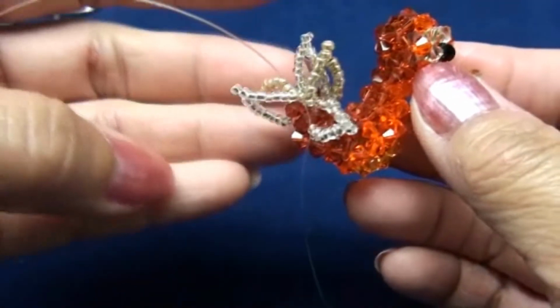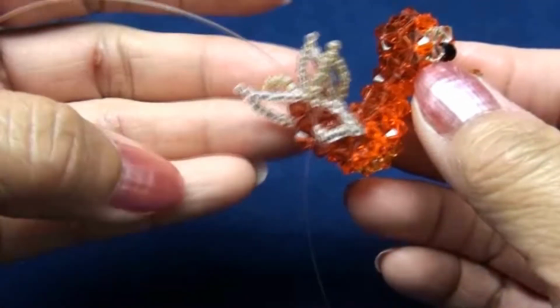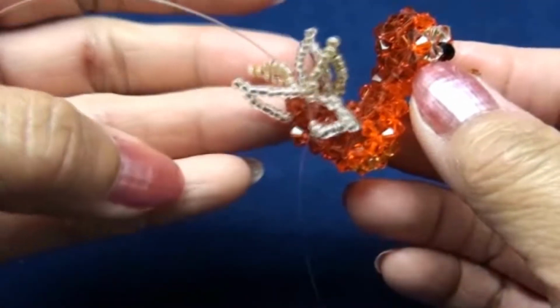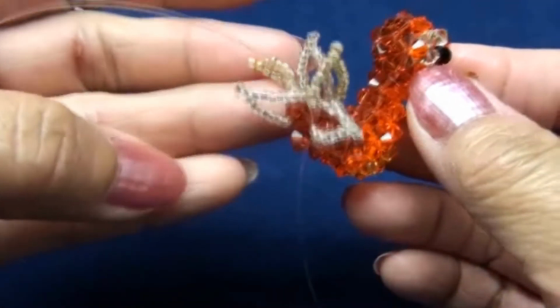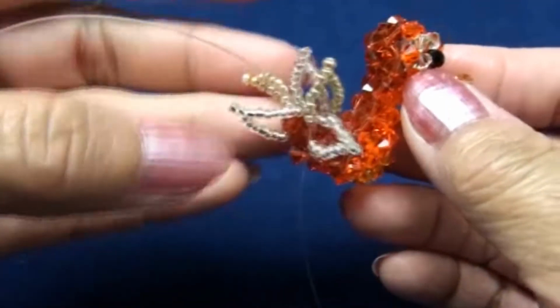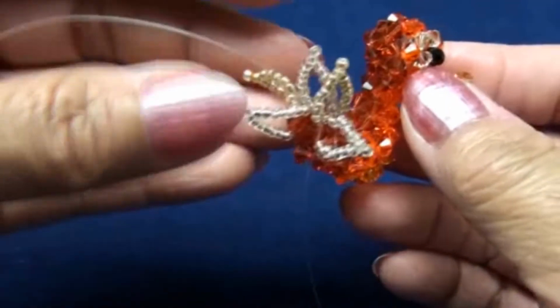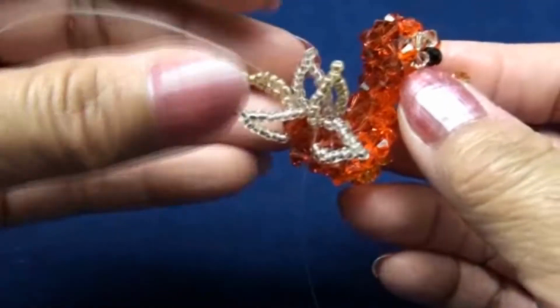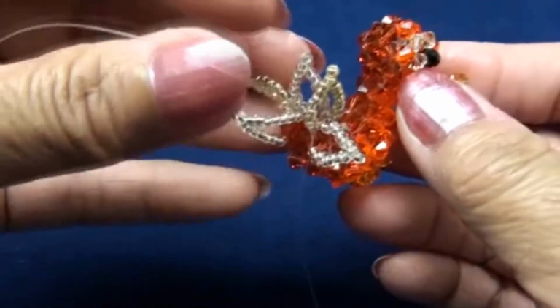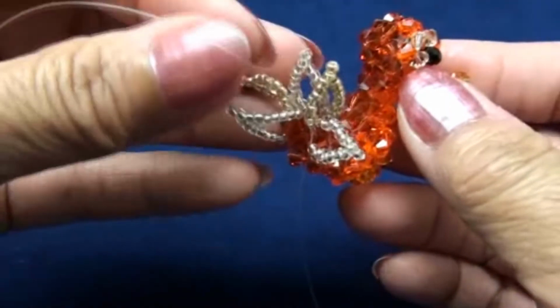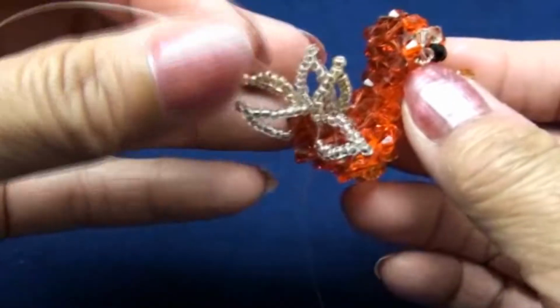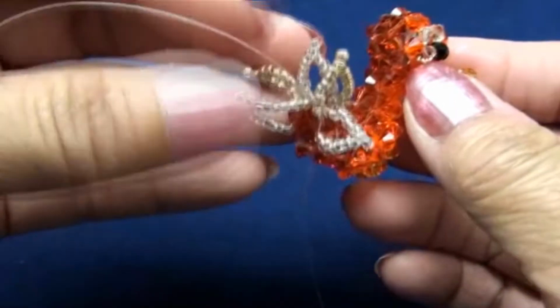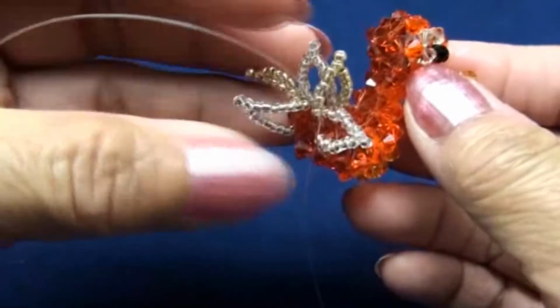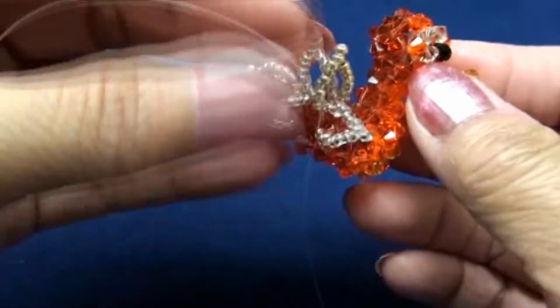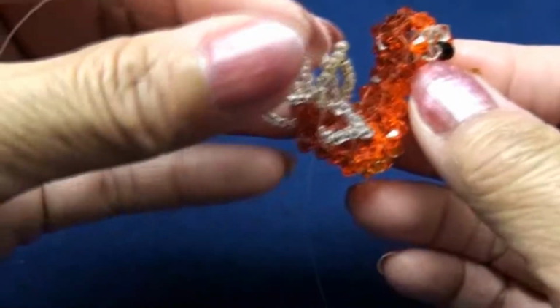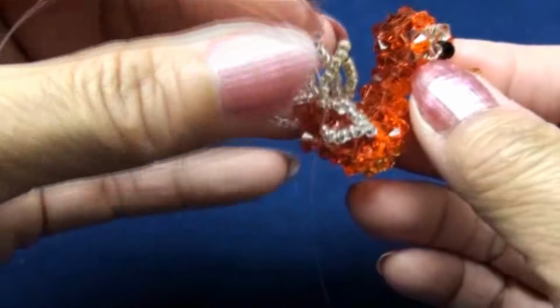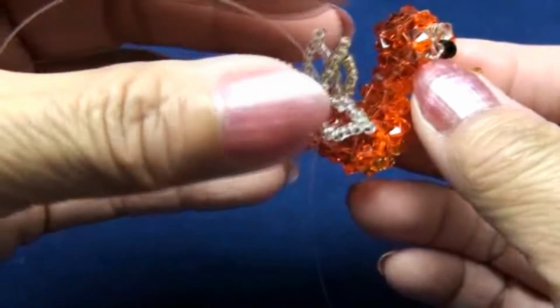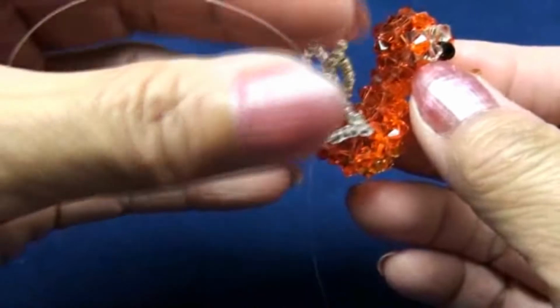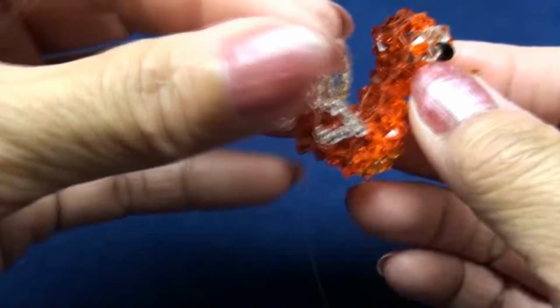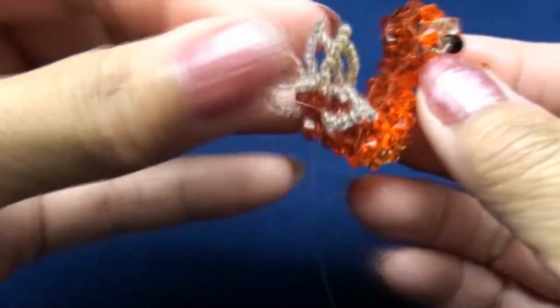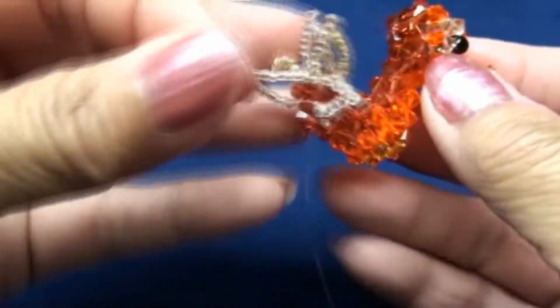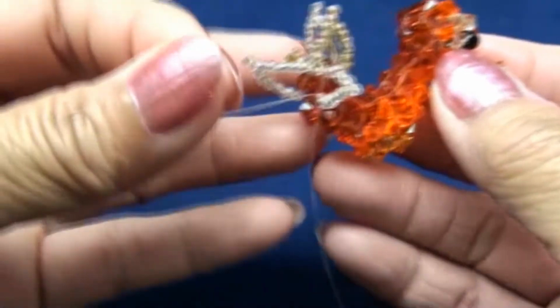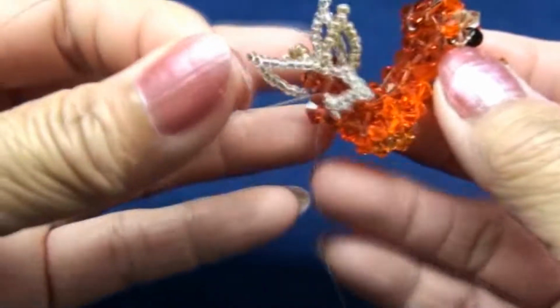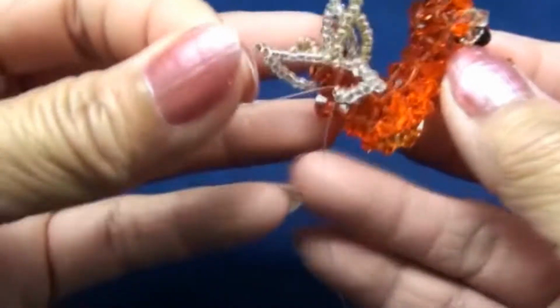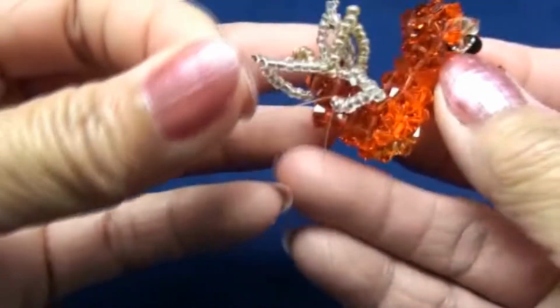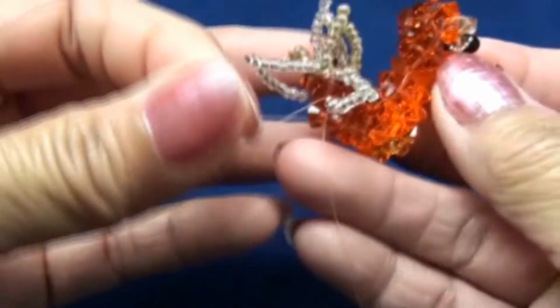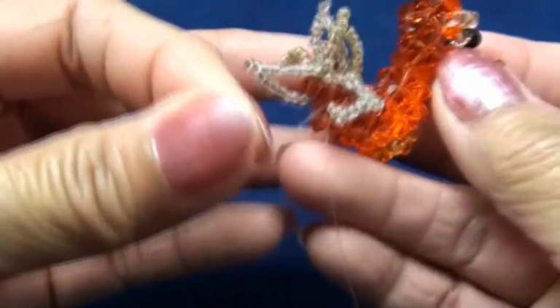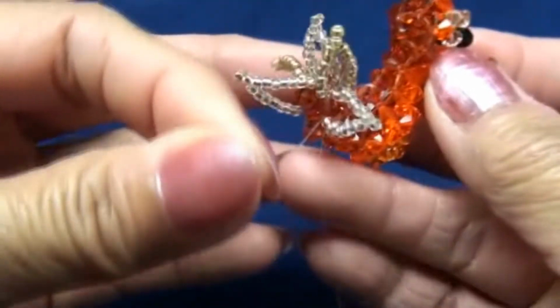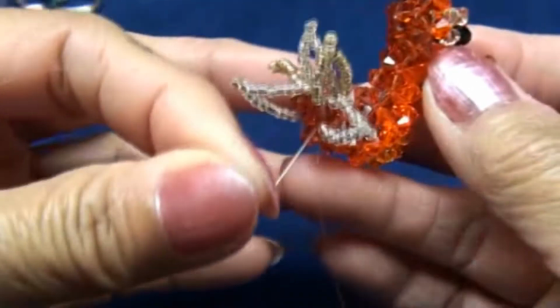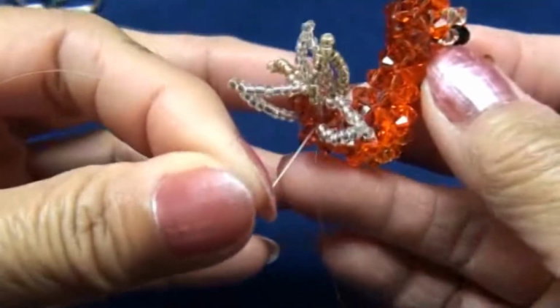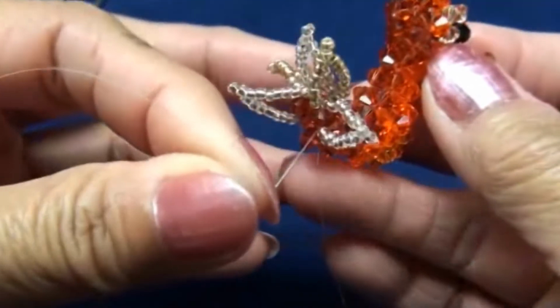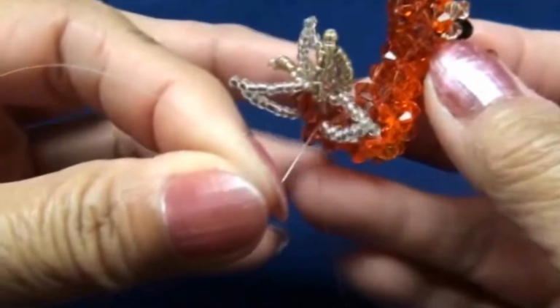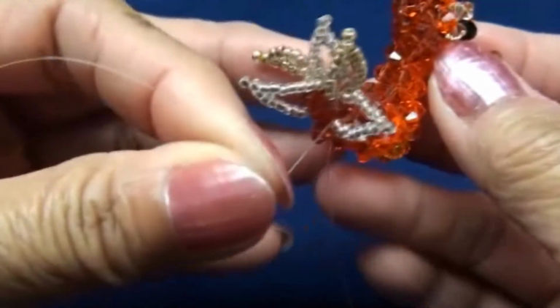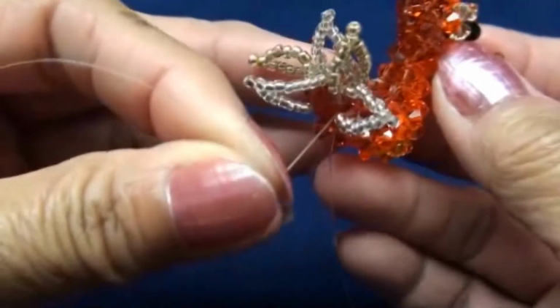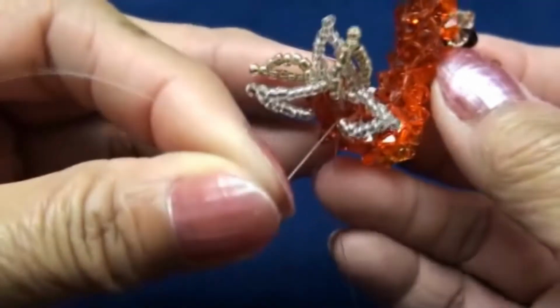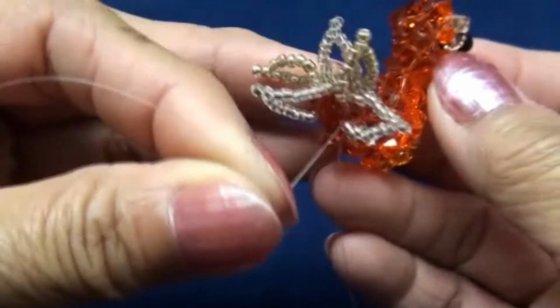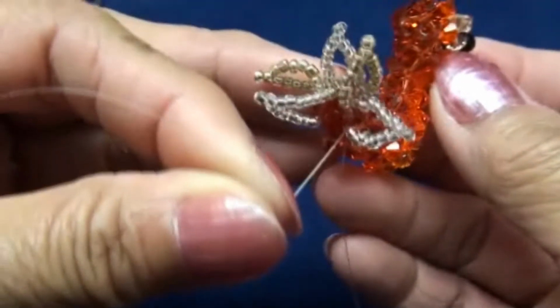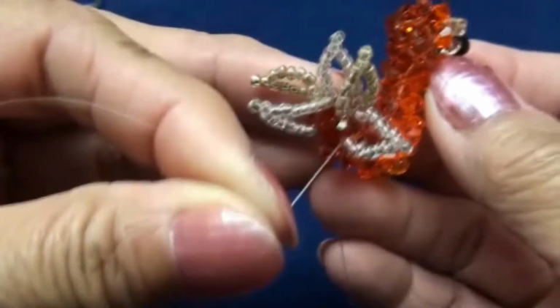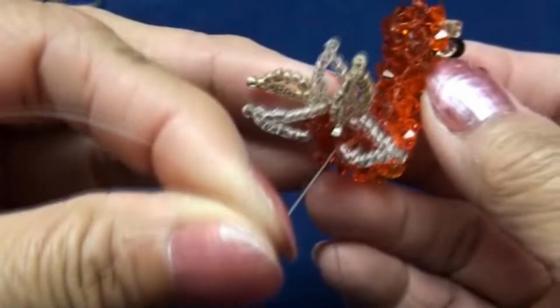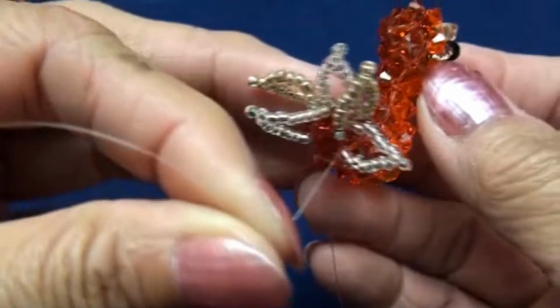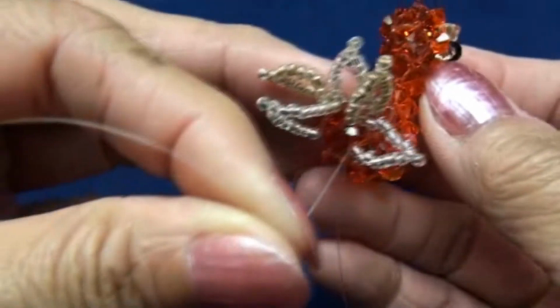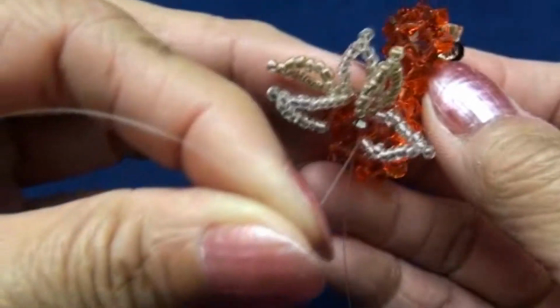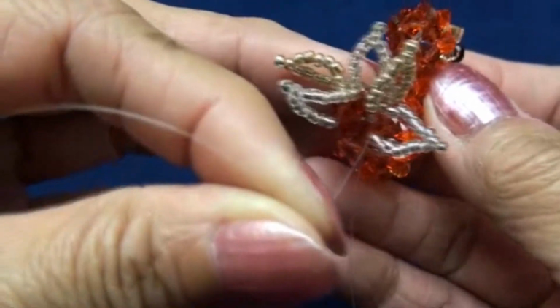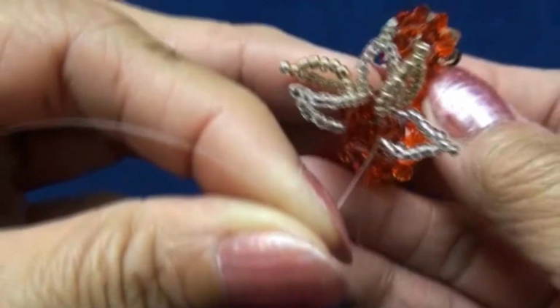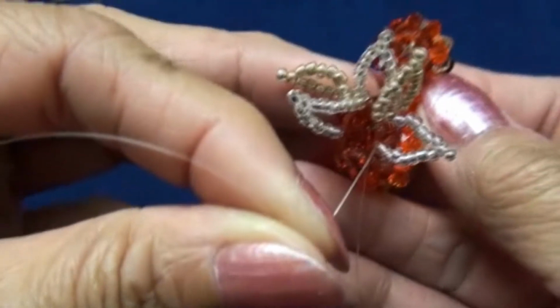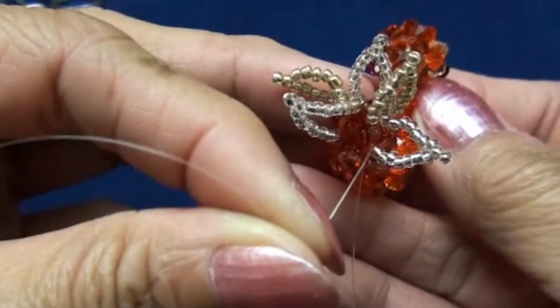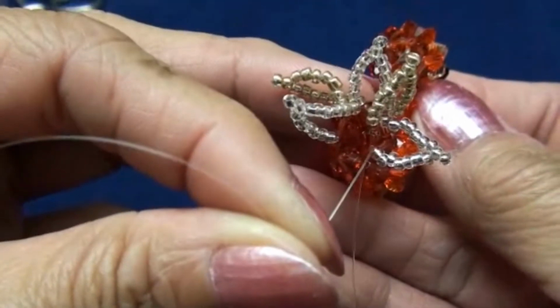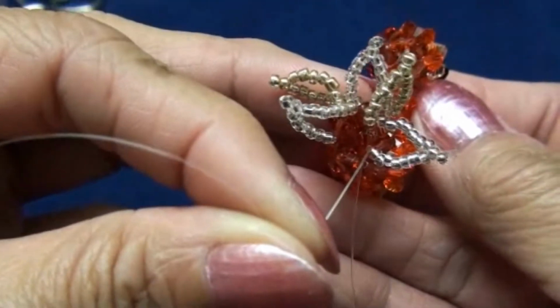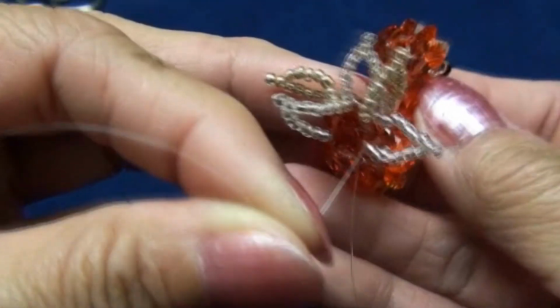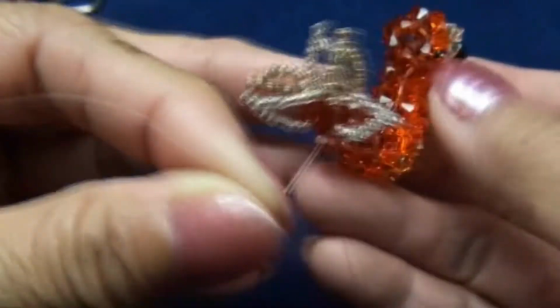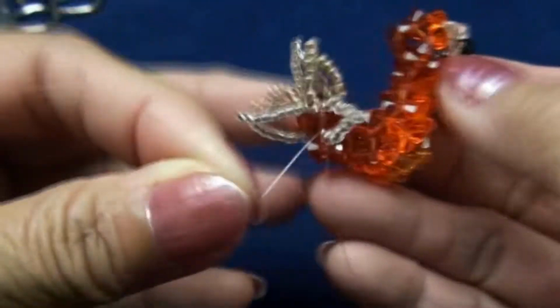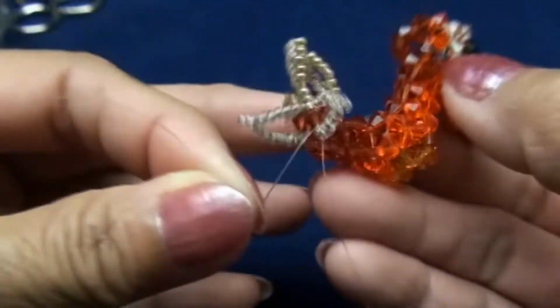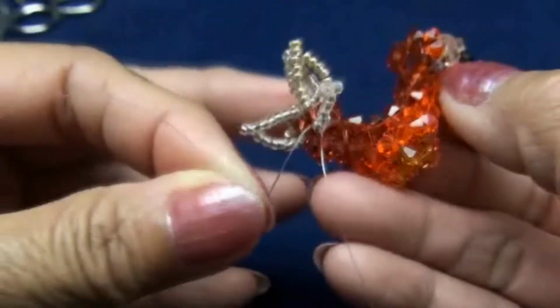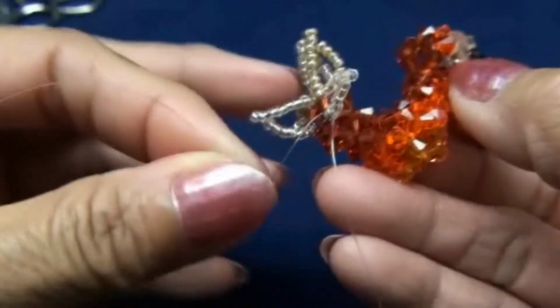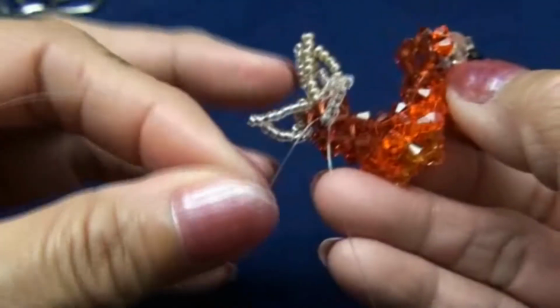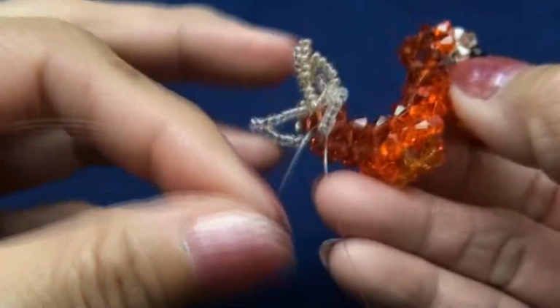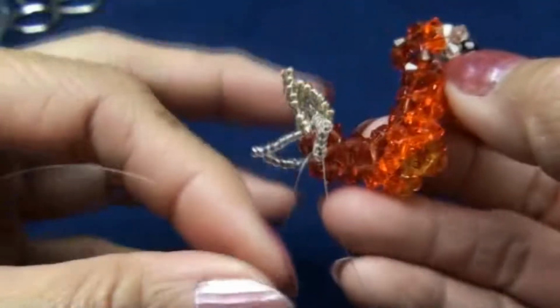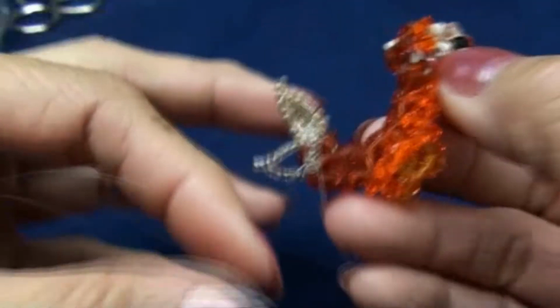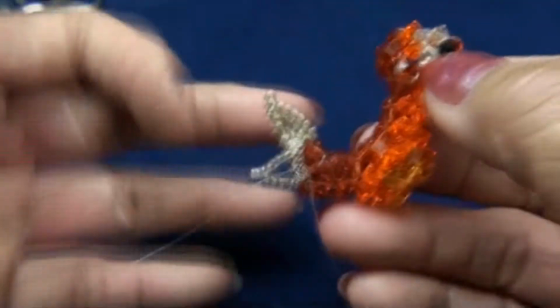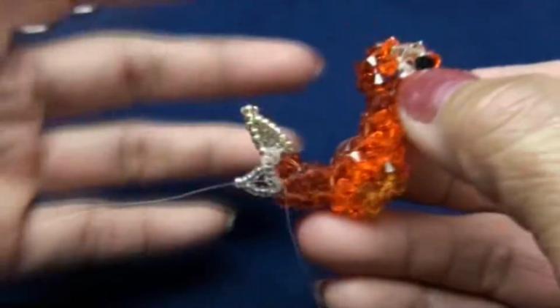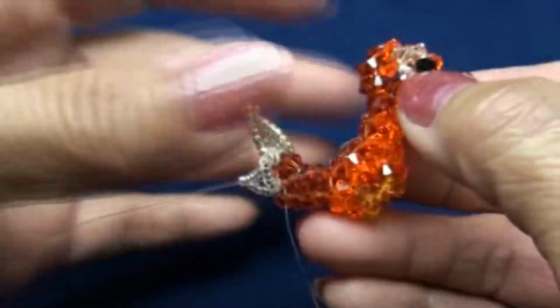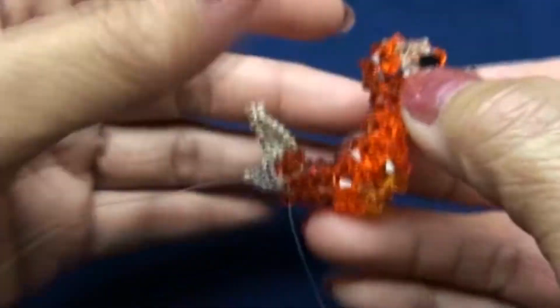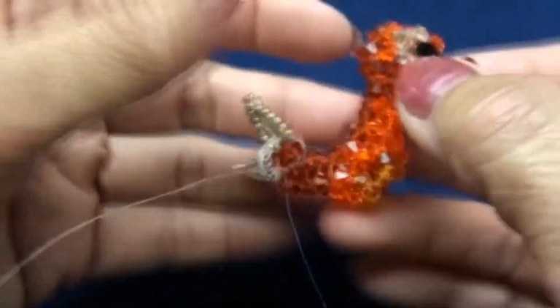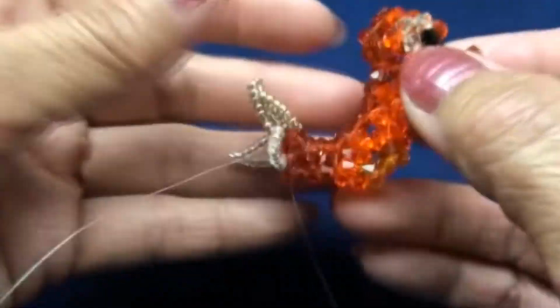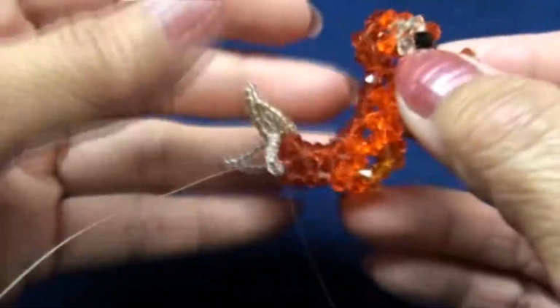So right now you should get like this — this is his tail. After that, you tie with the other end, pass into some beads, and then cut.